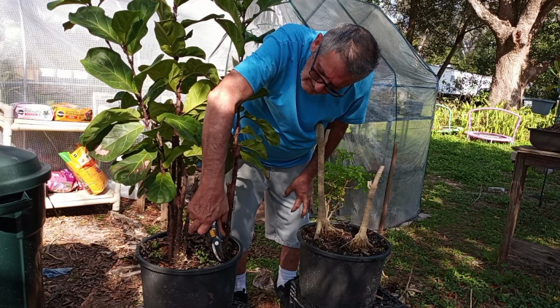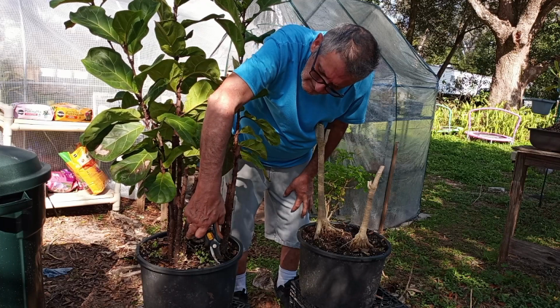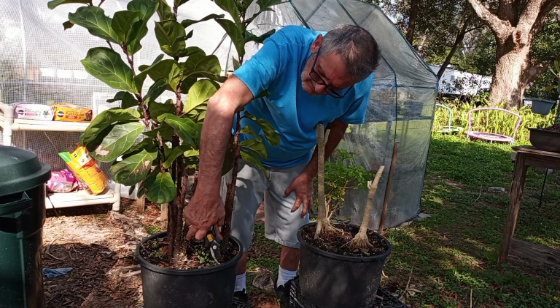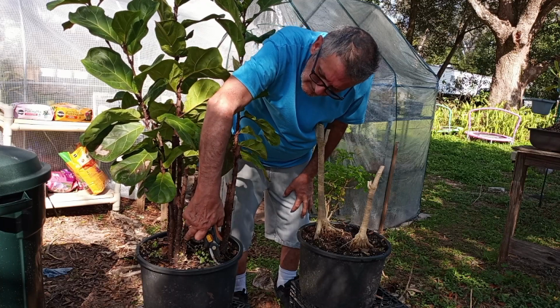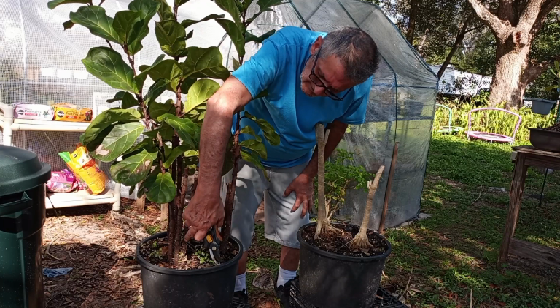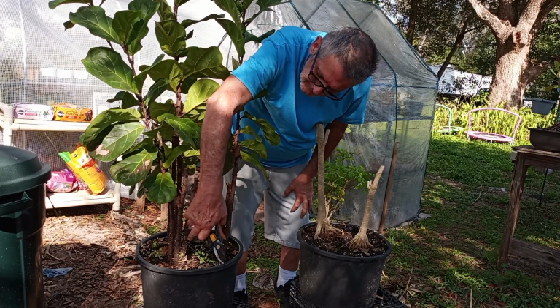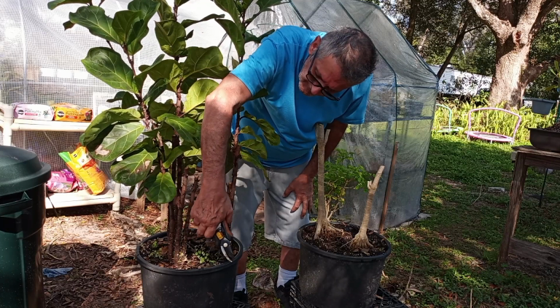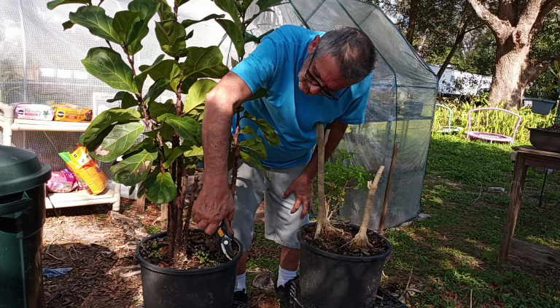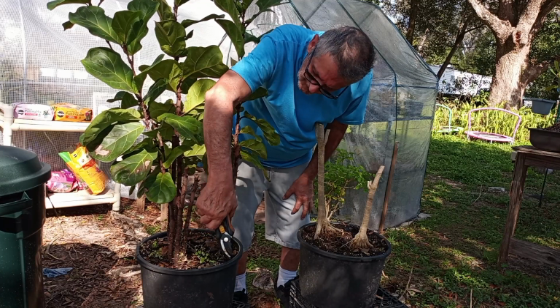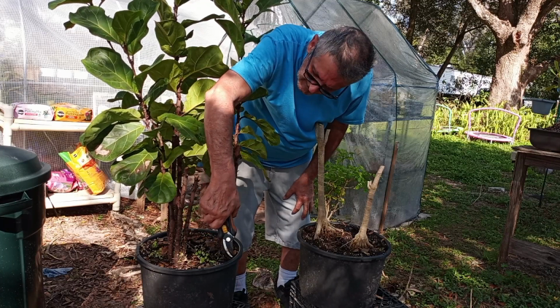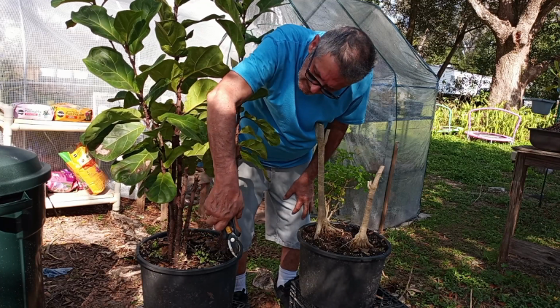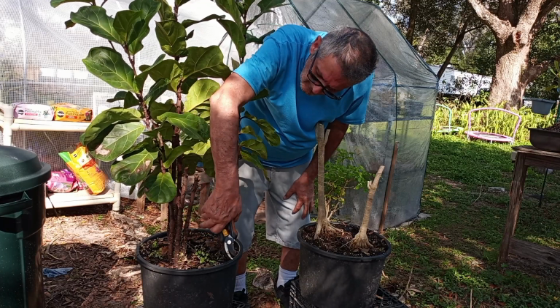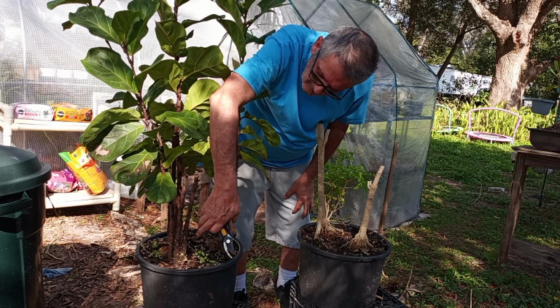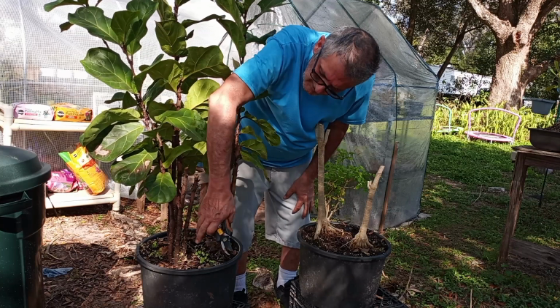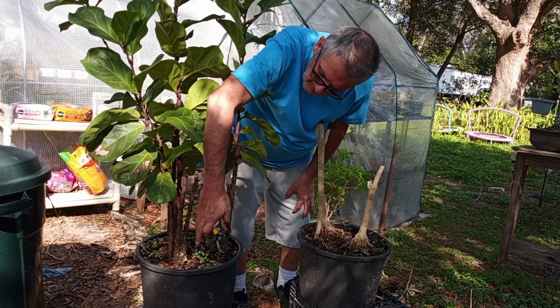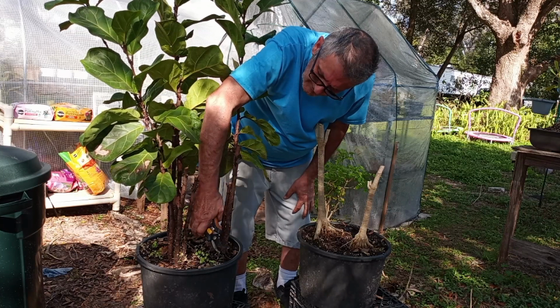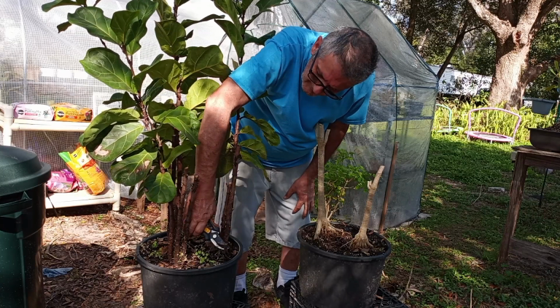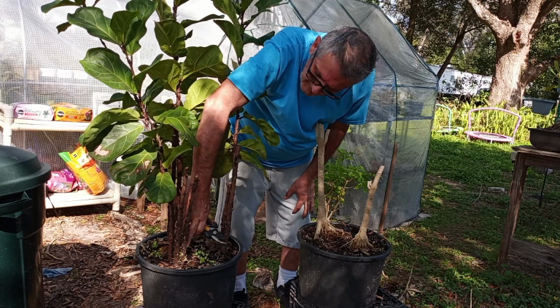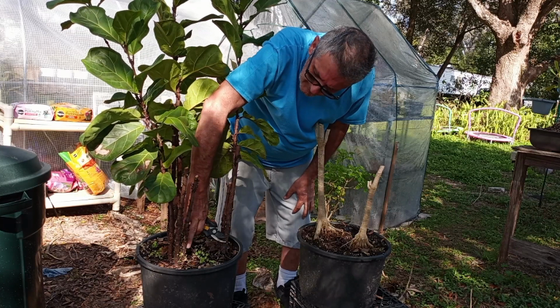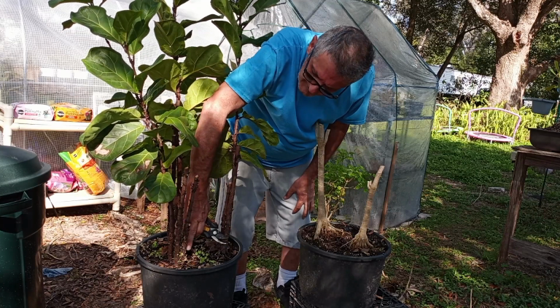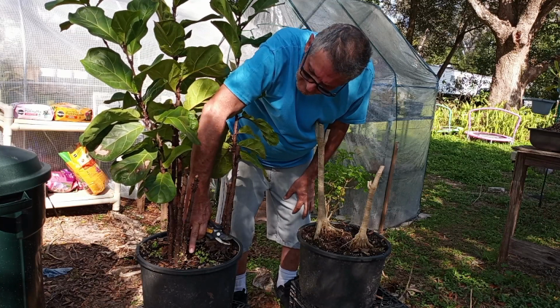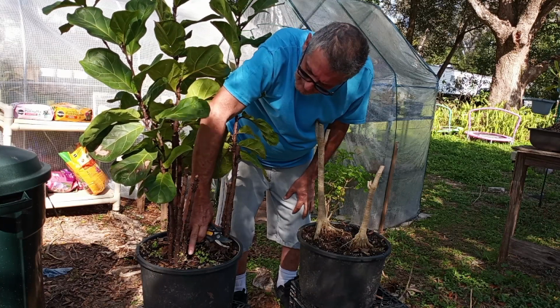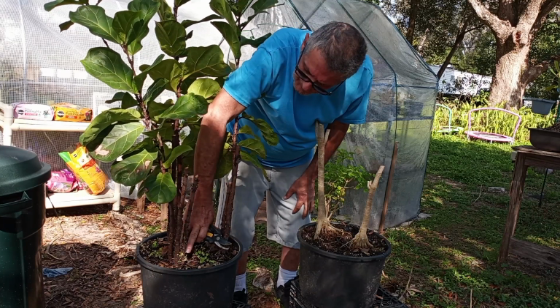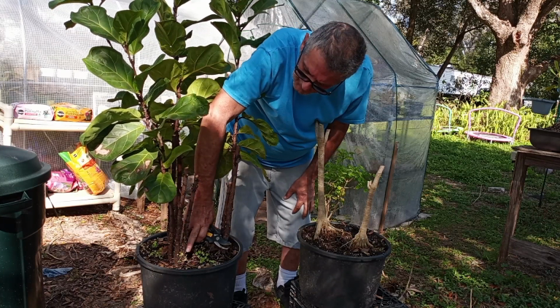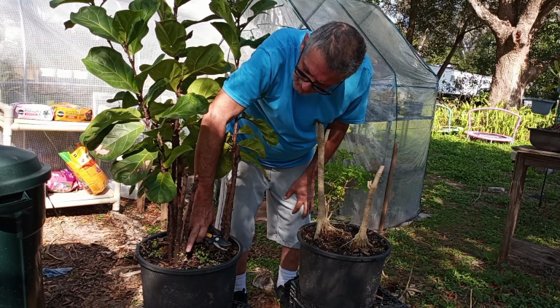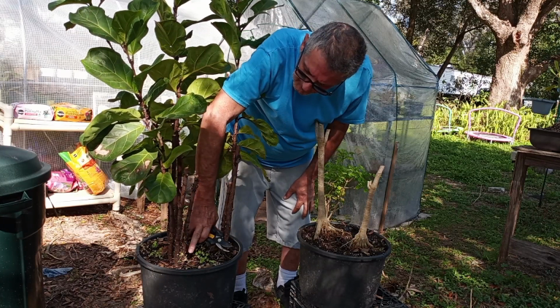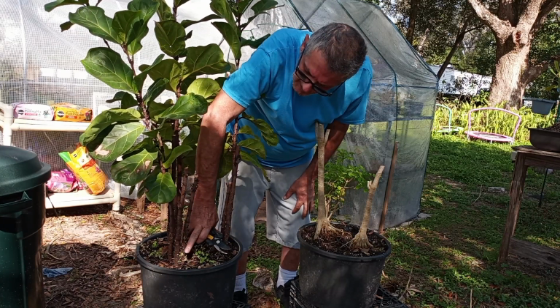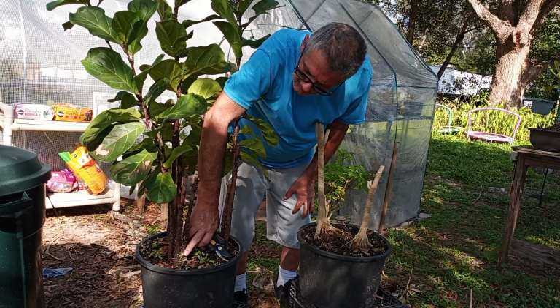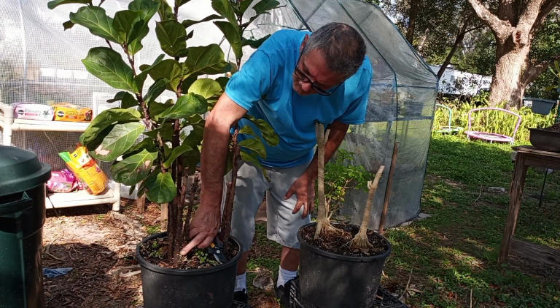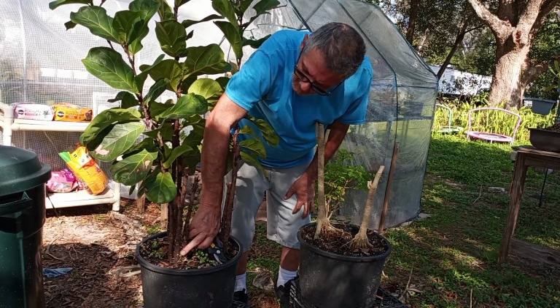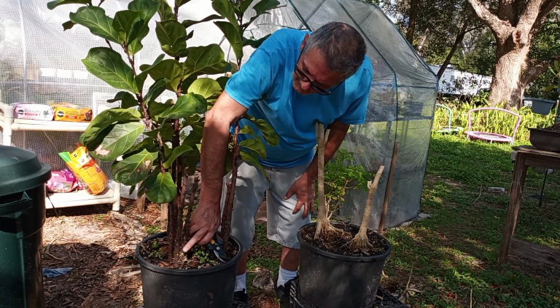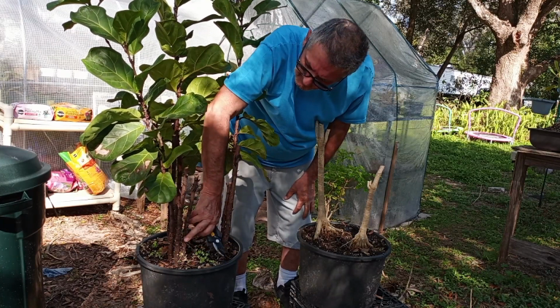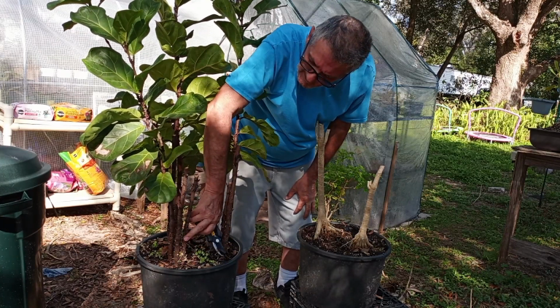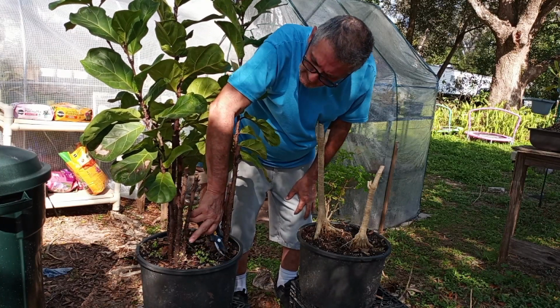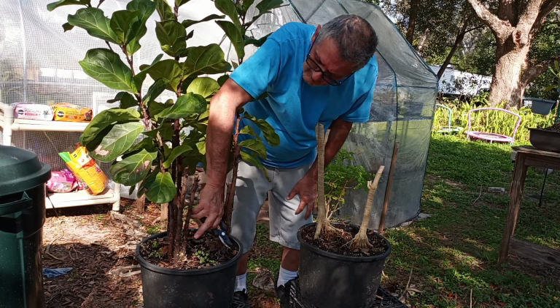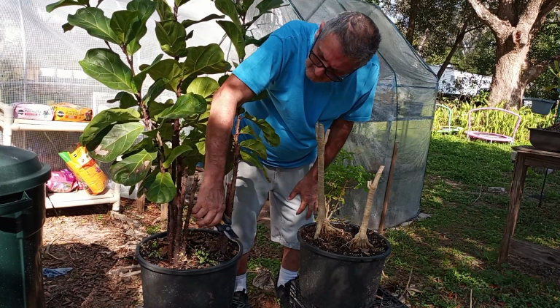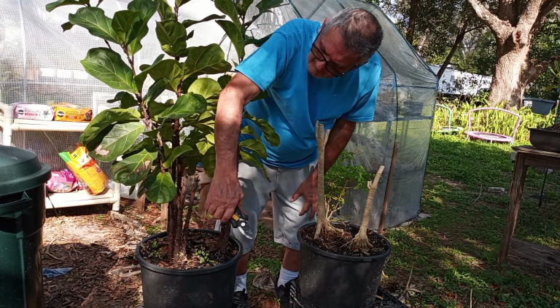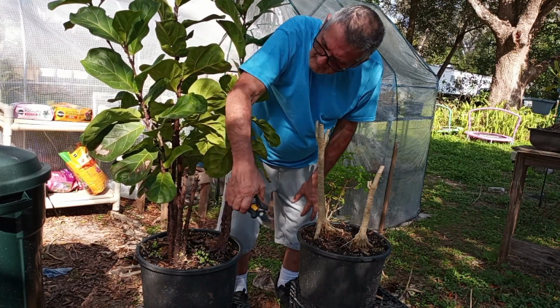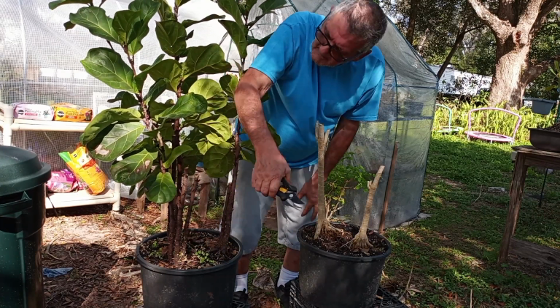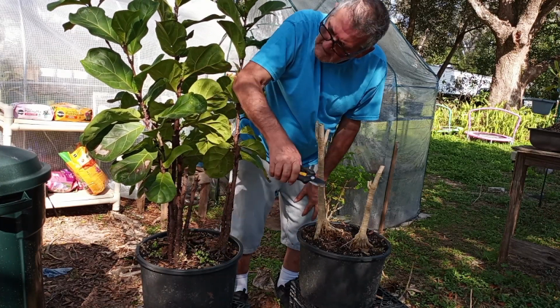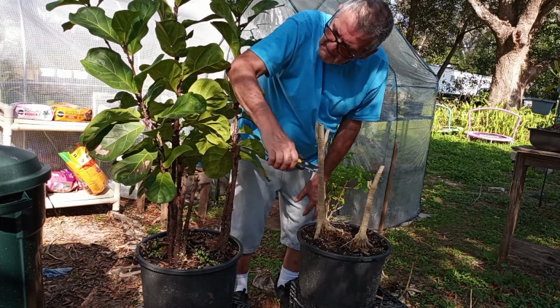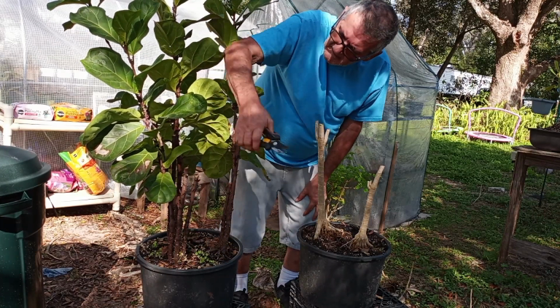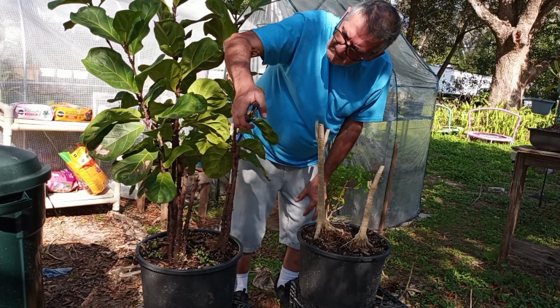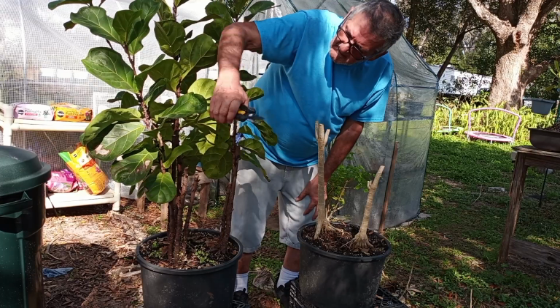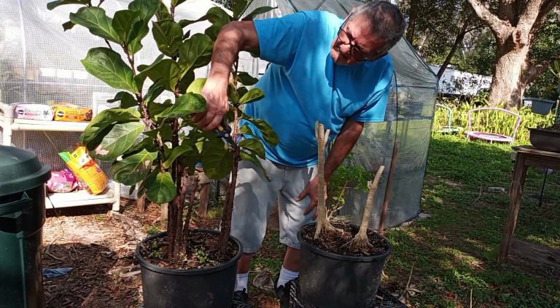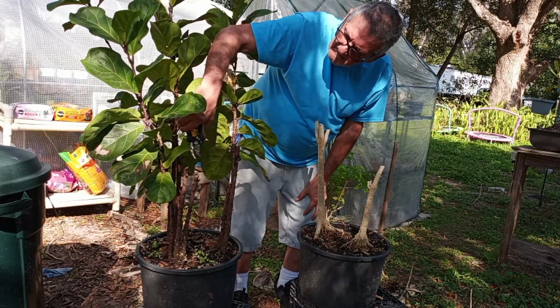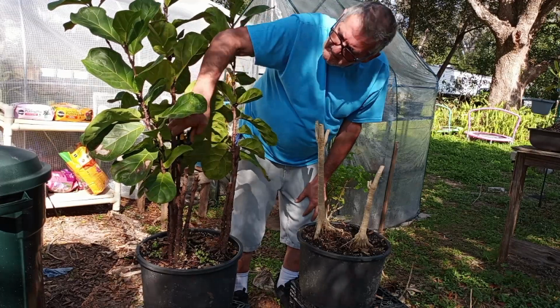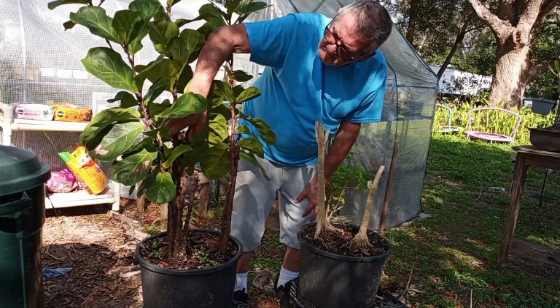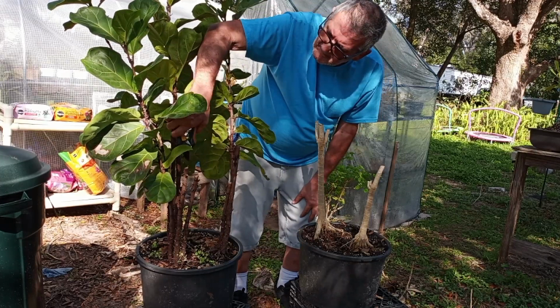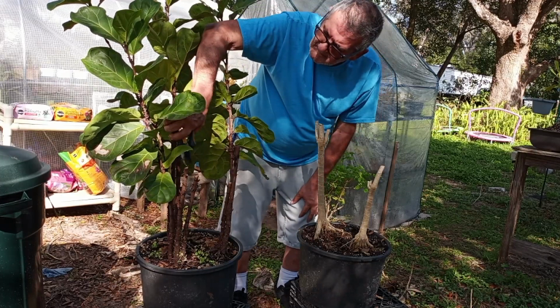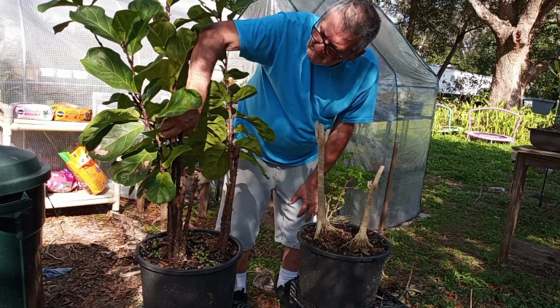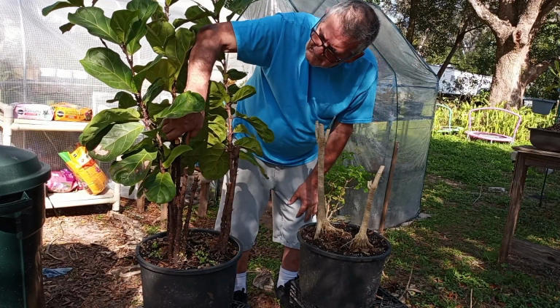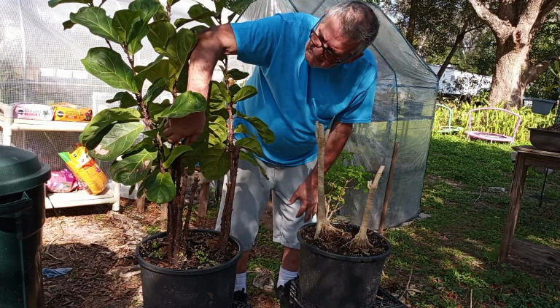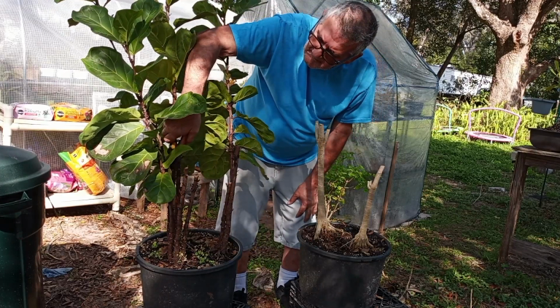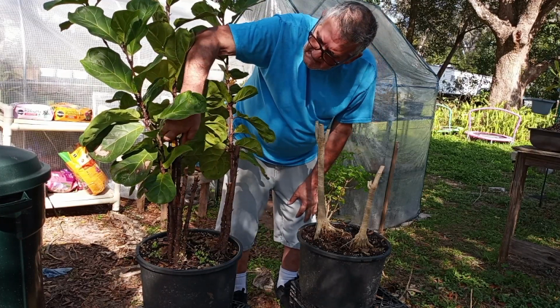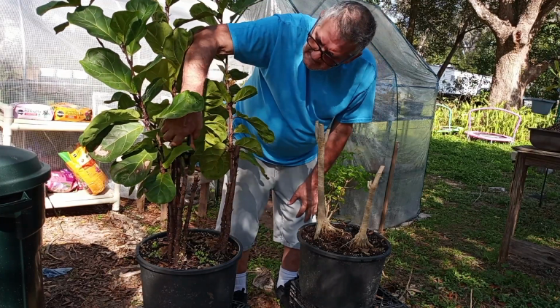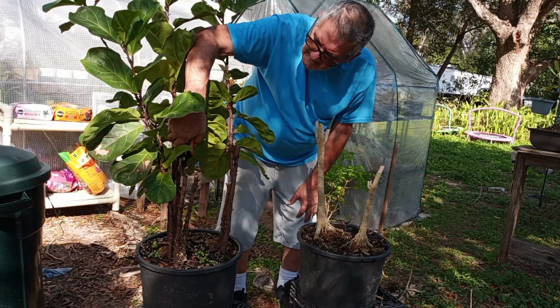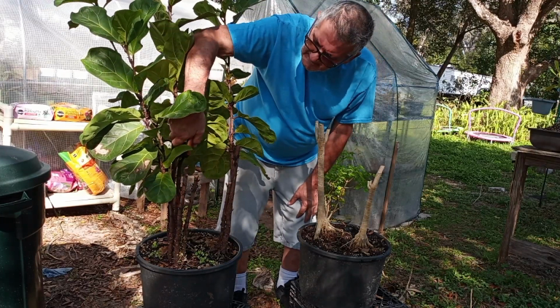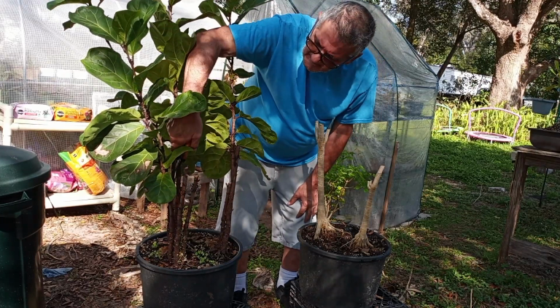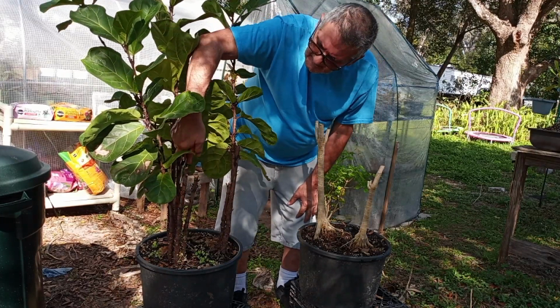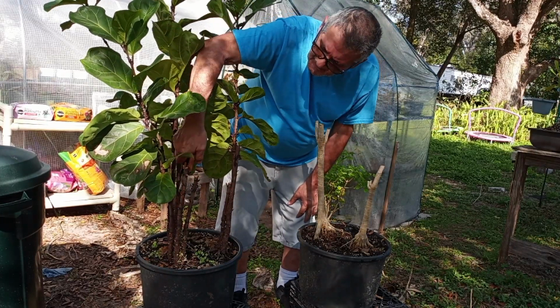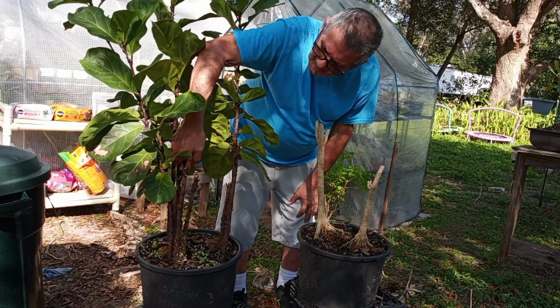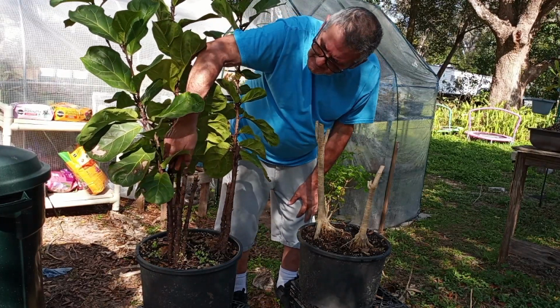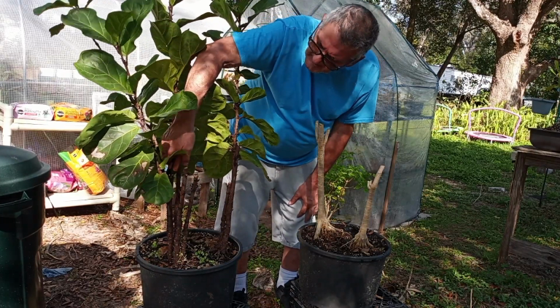Some of them are kind of low. I'll leave it there for now, but I'll probably end up taking these real small ones off the bottom — like this one here.